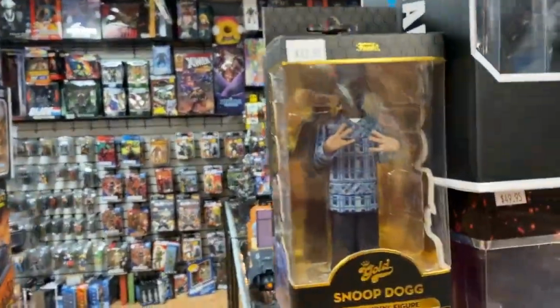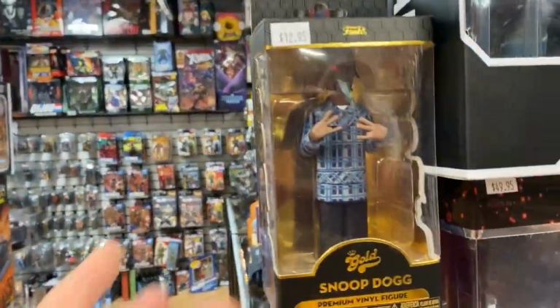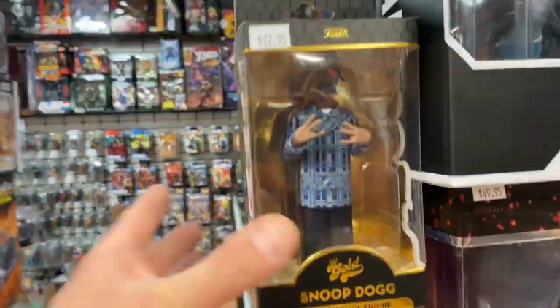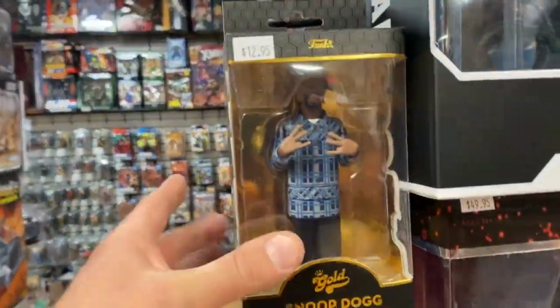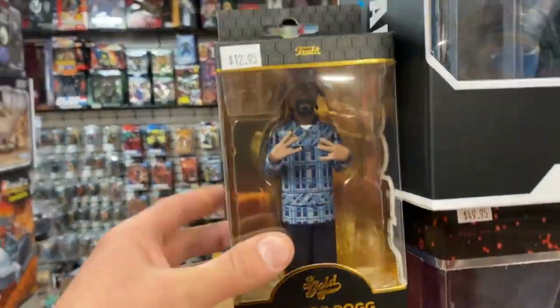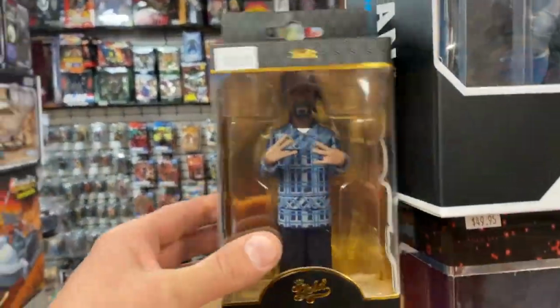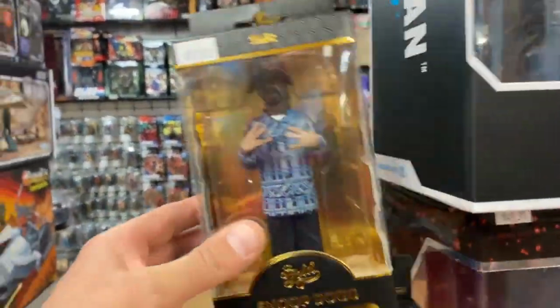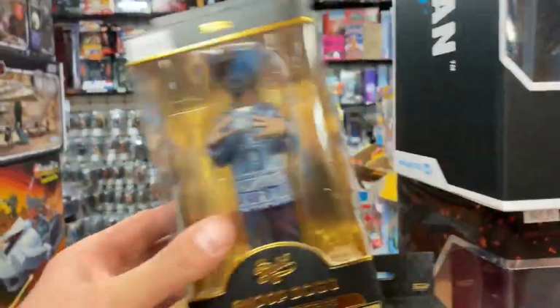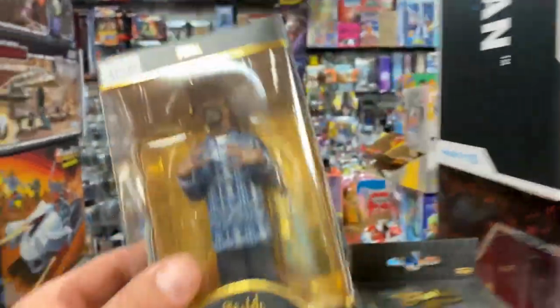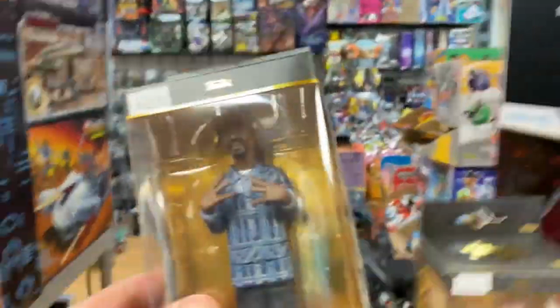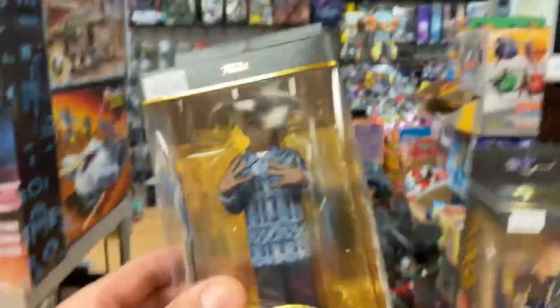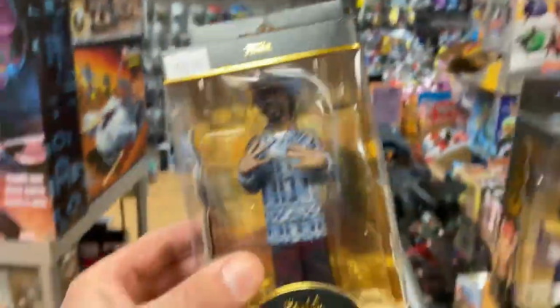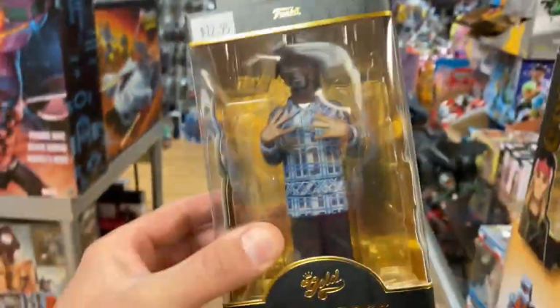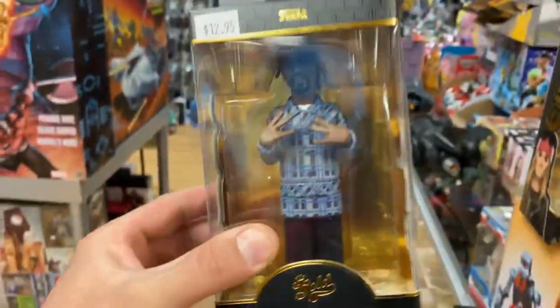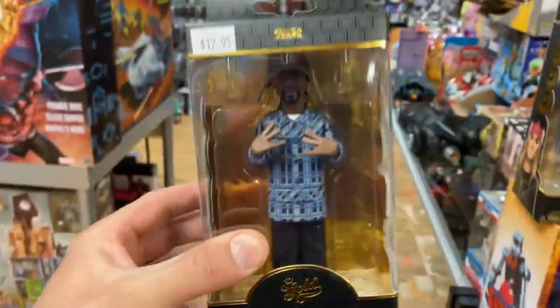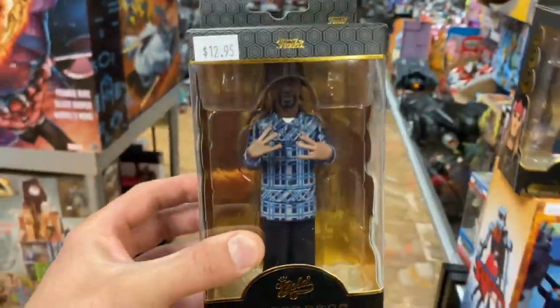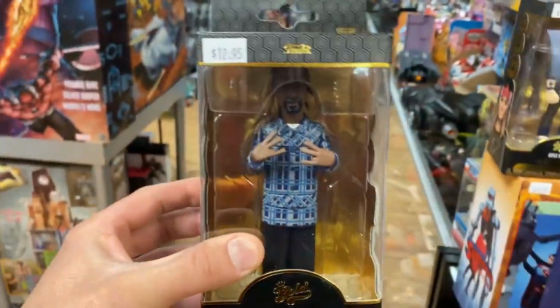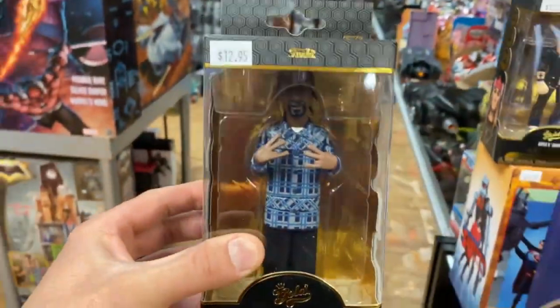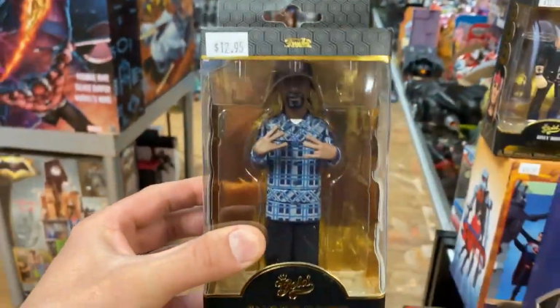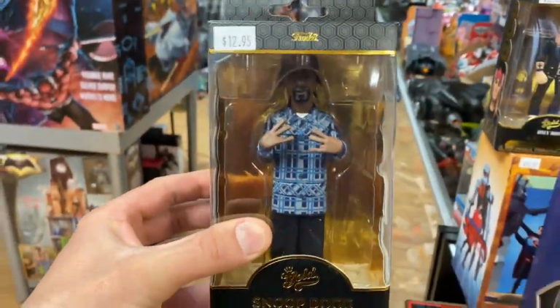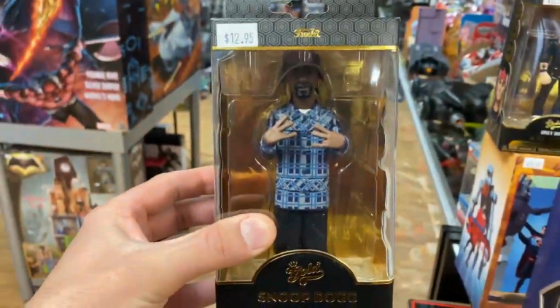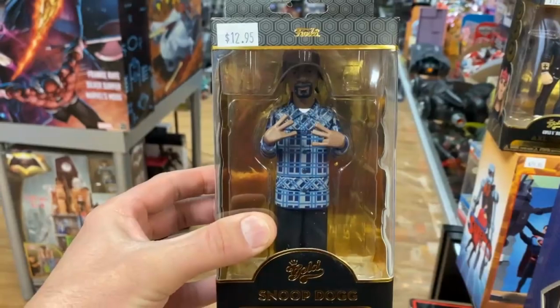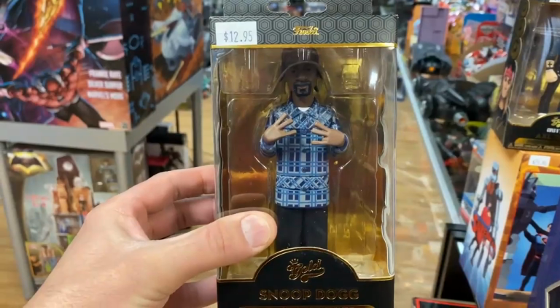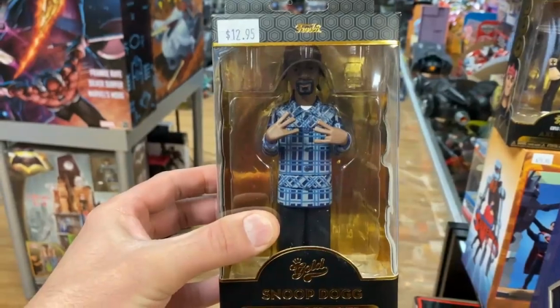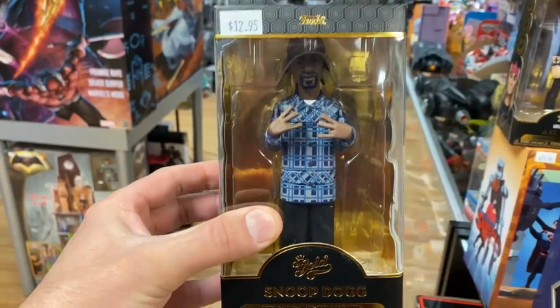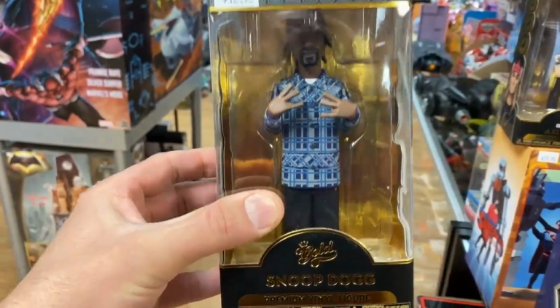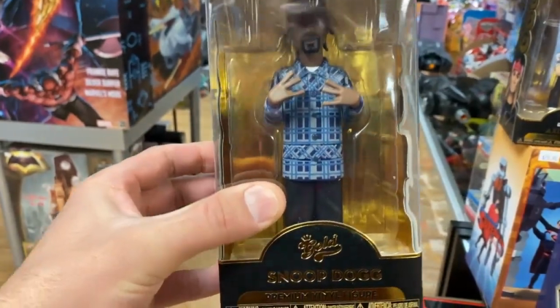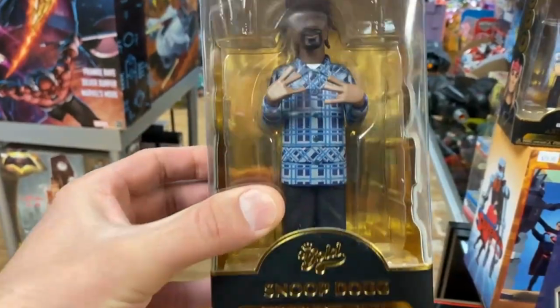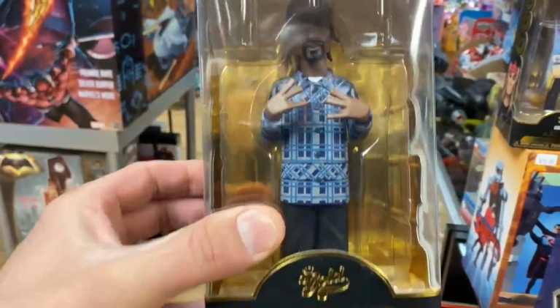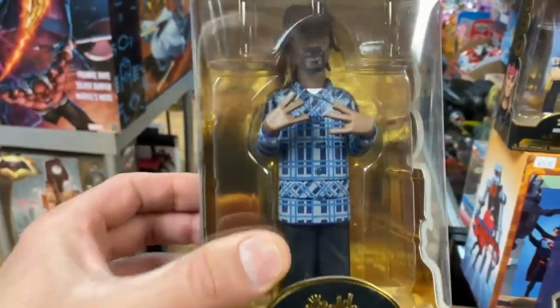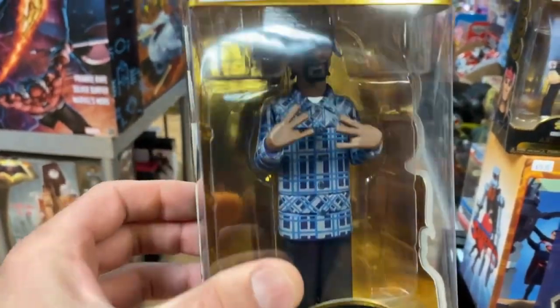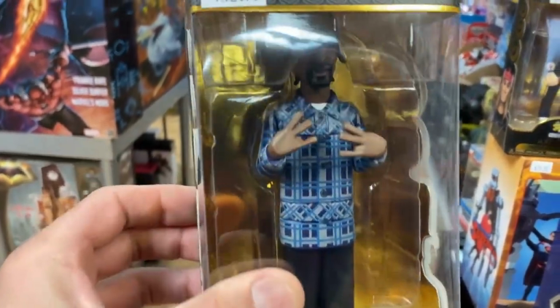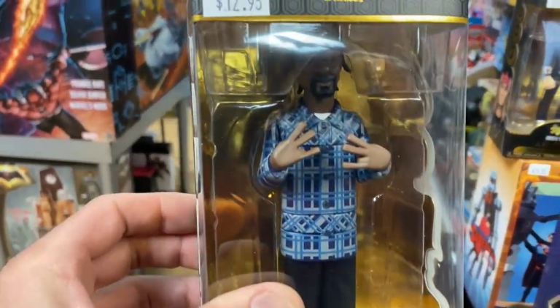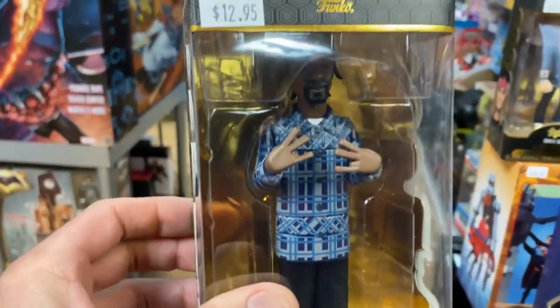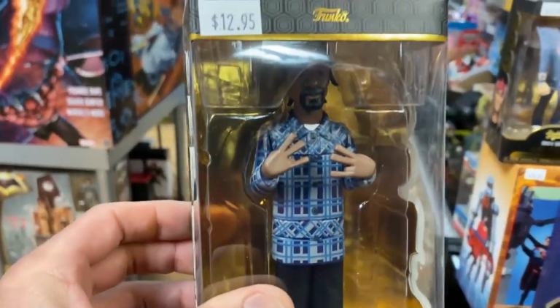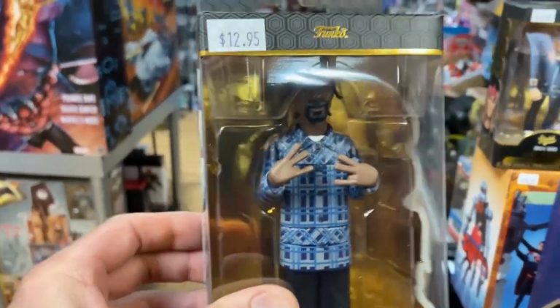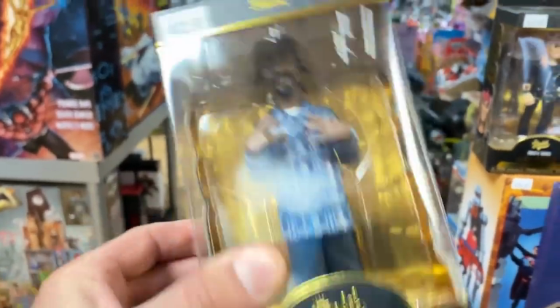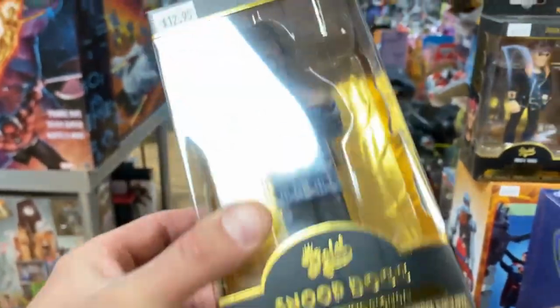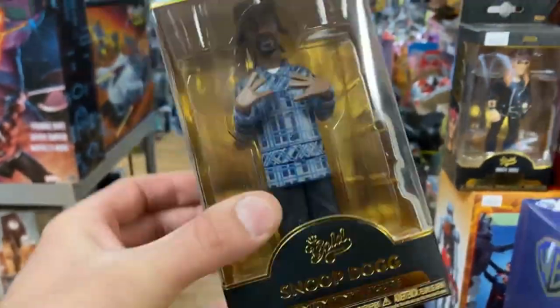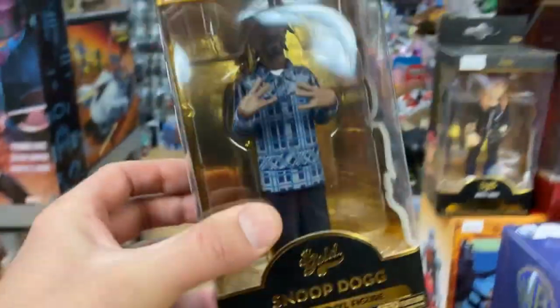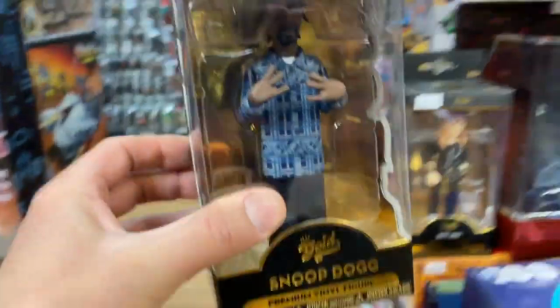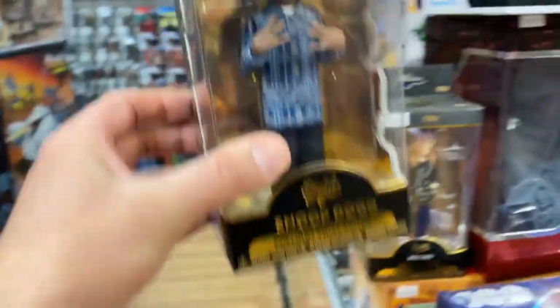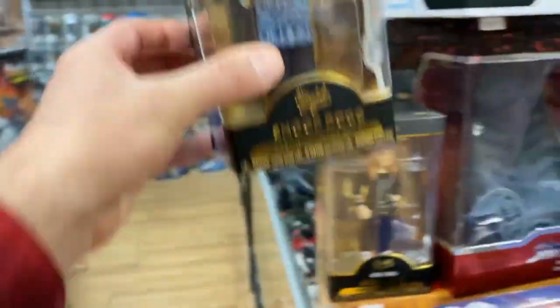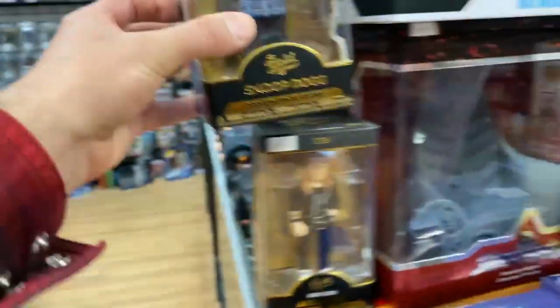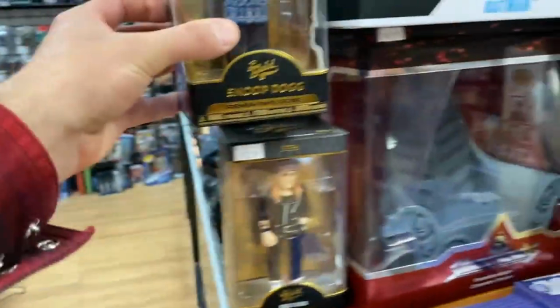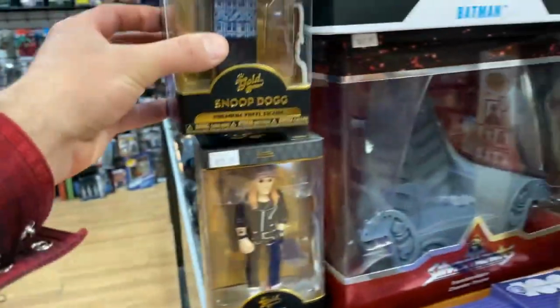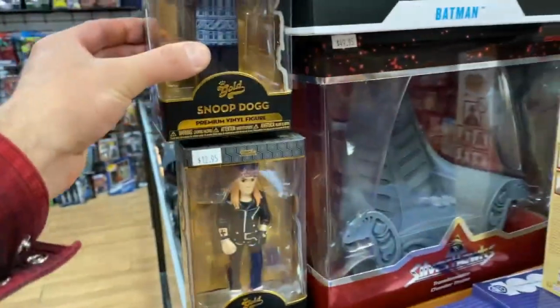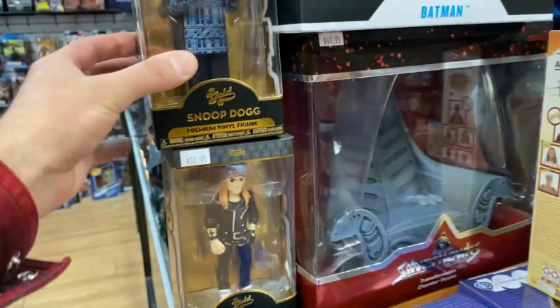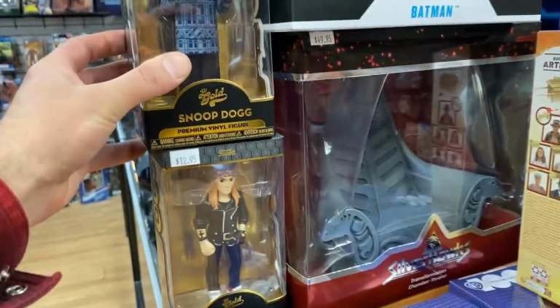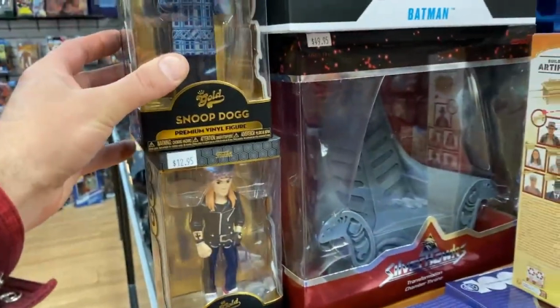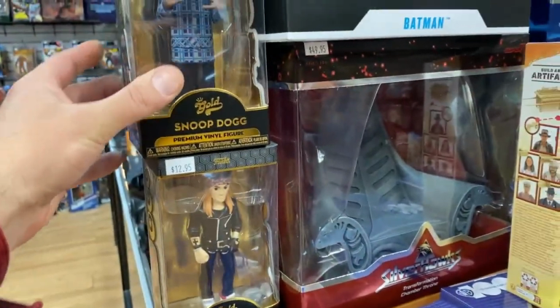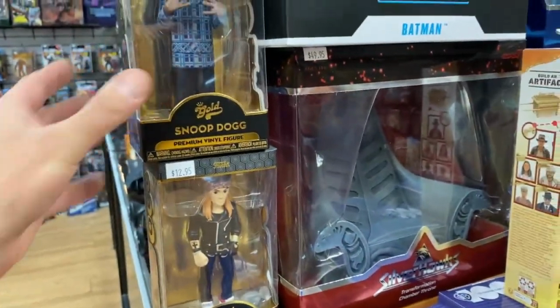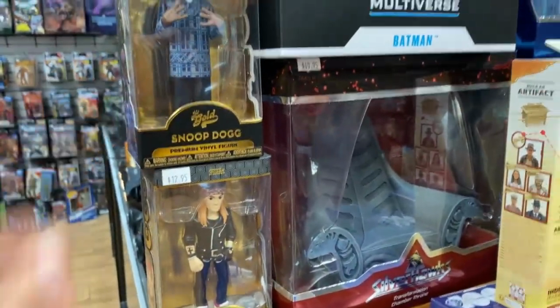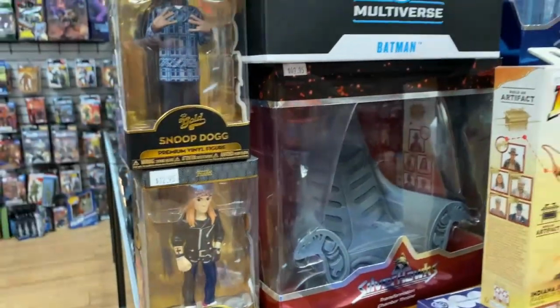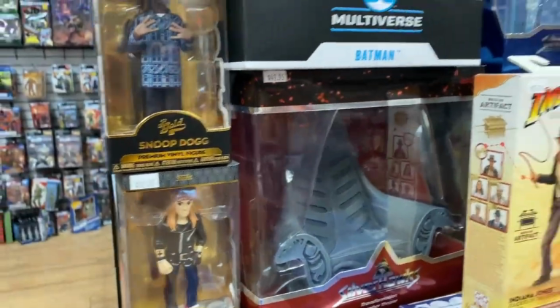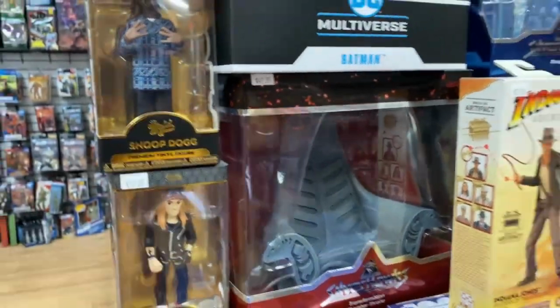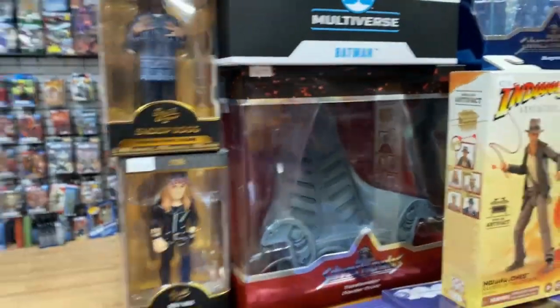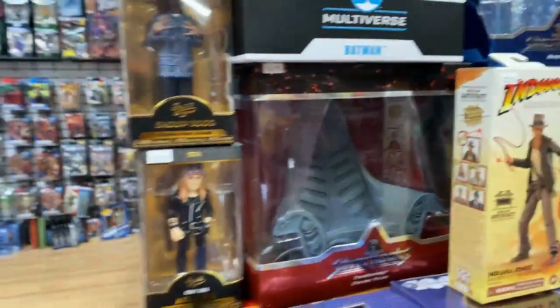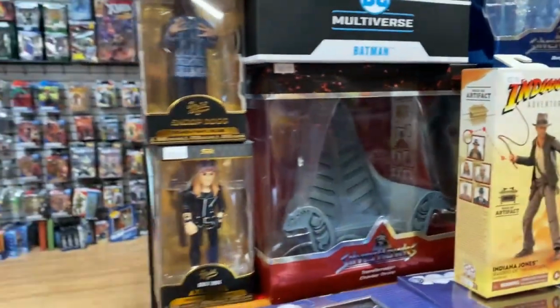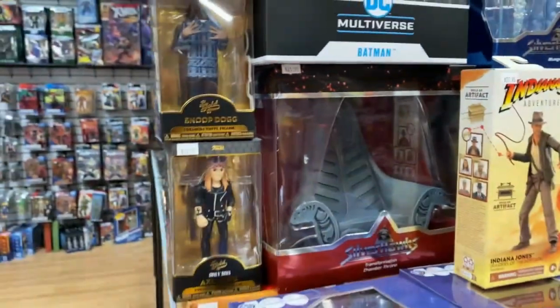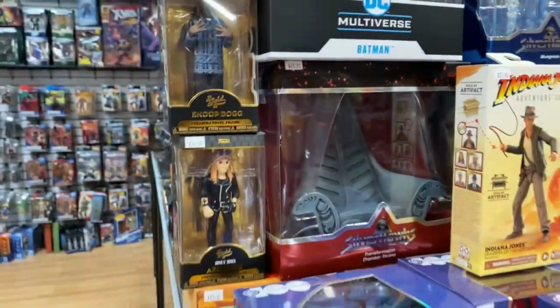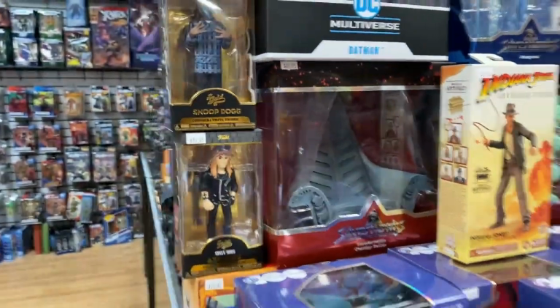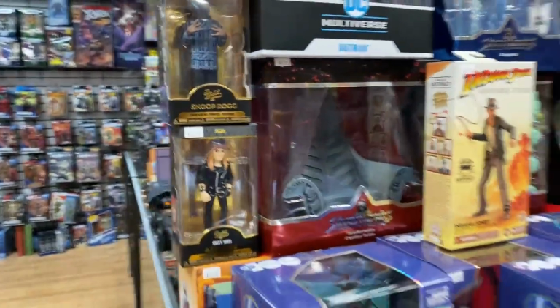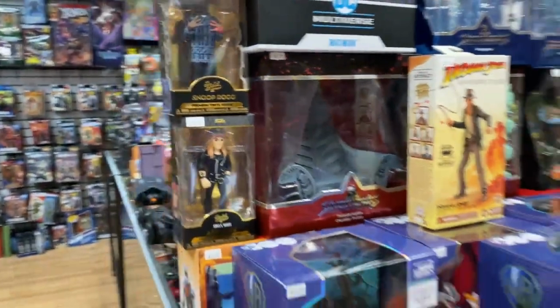Funko Gold Snoop Dogg — this is great. What else do you need to say about that? Not a whole lot.